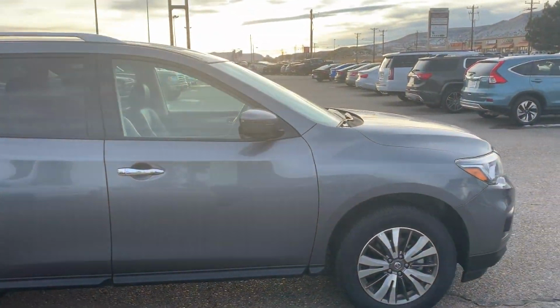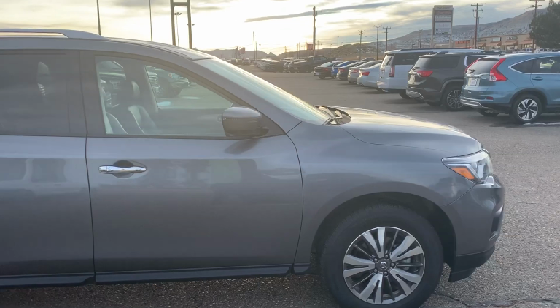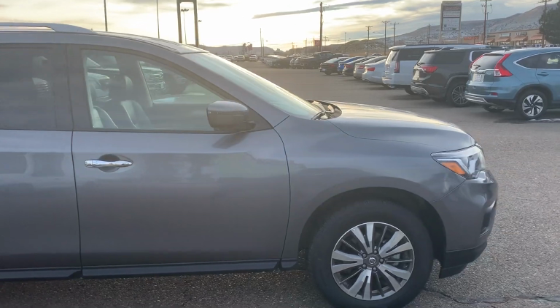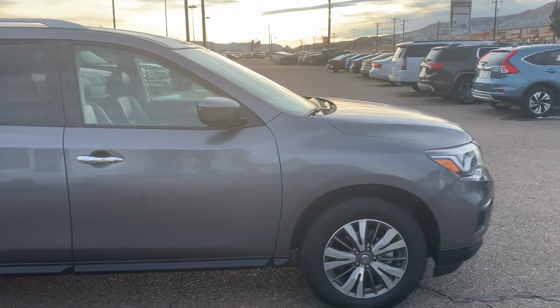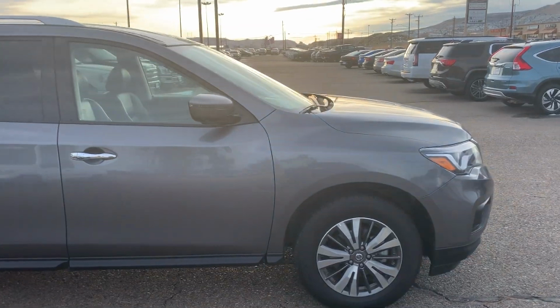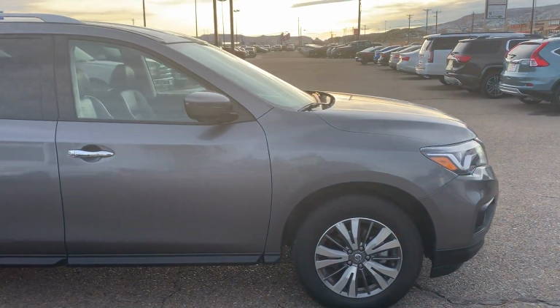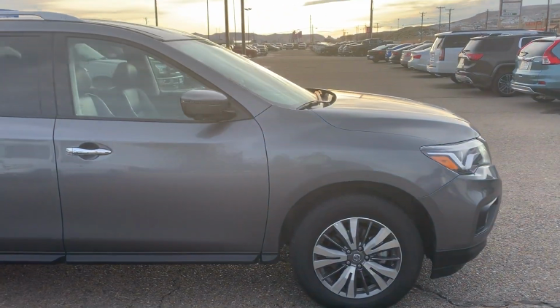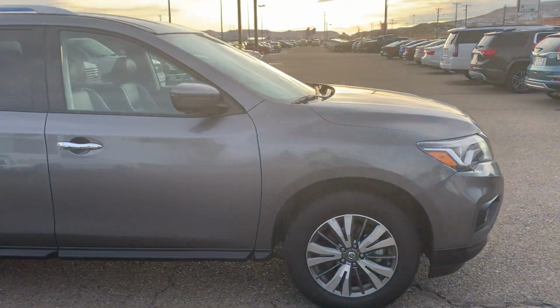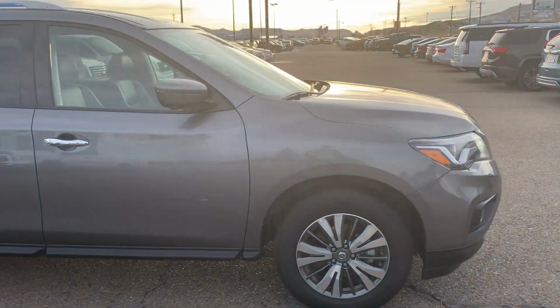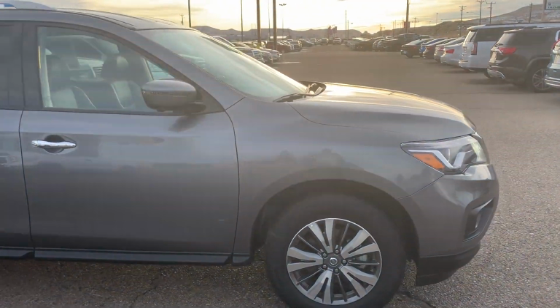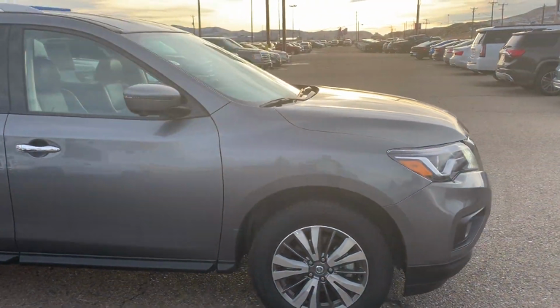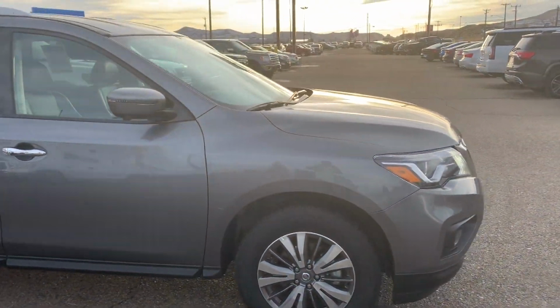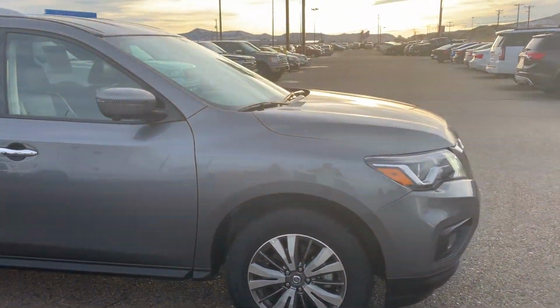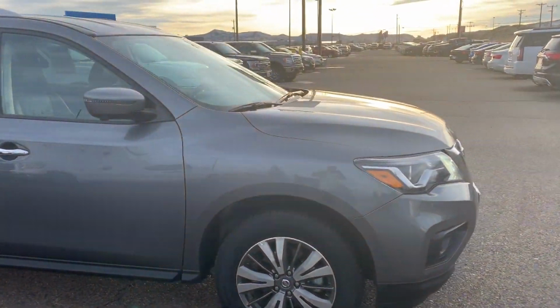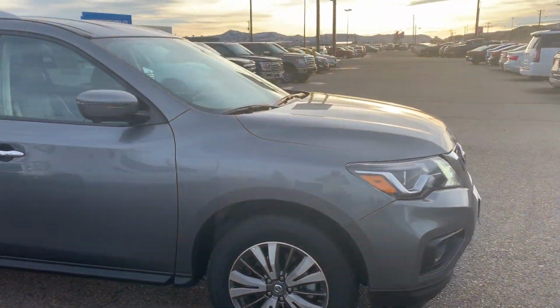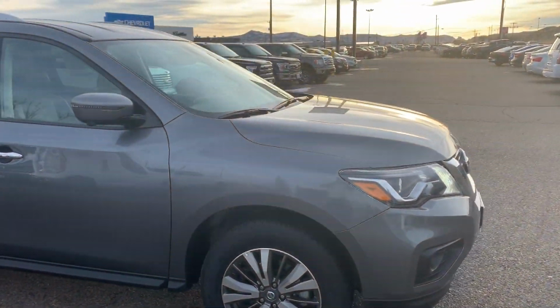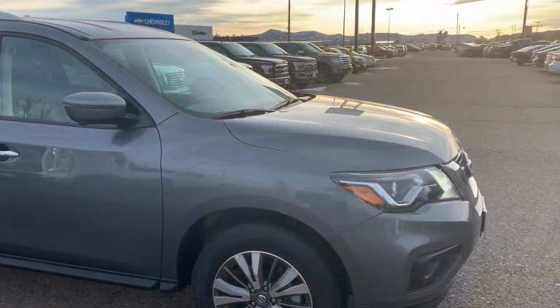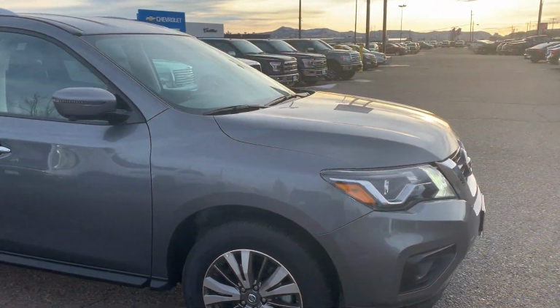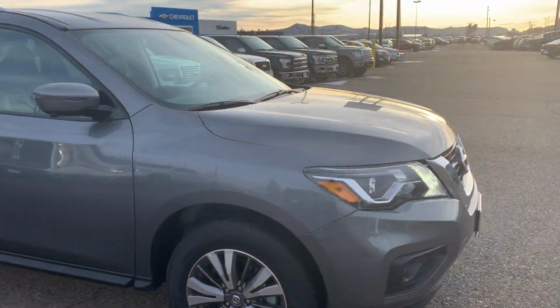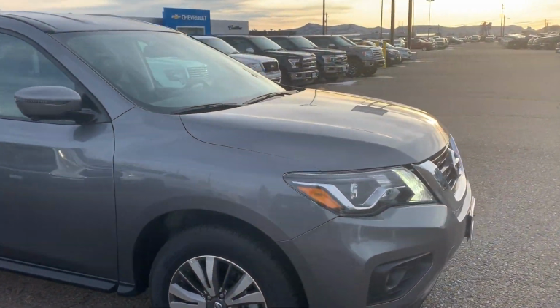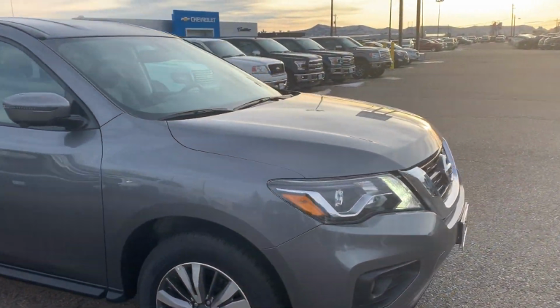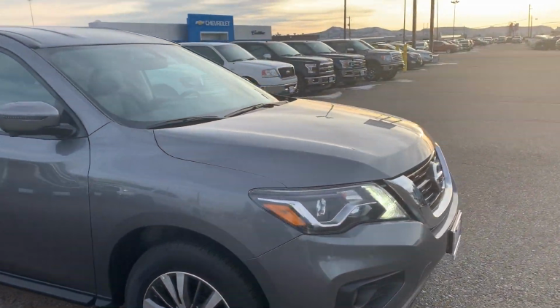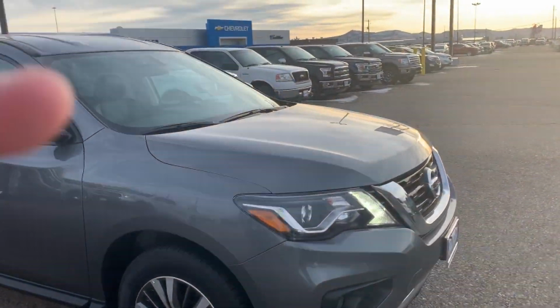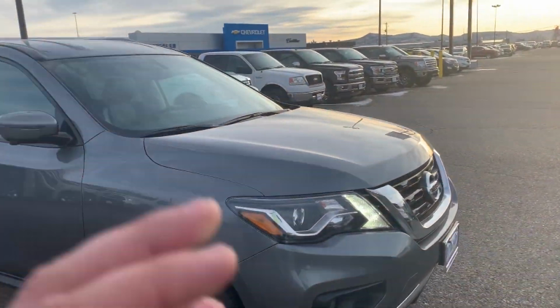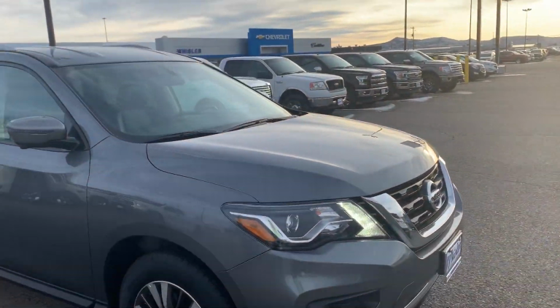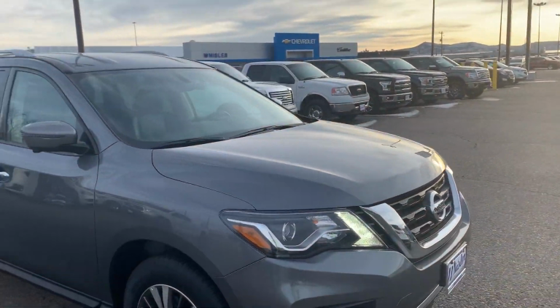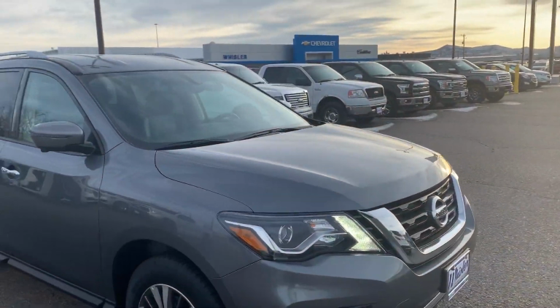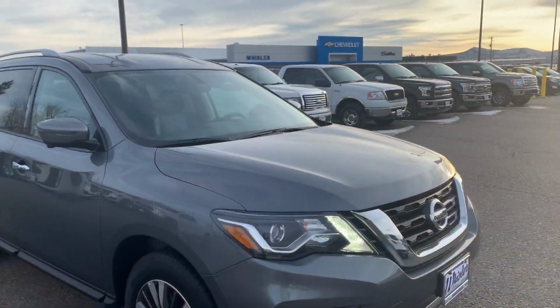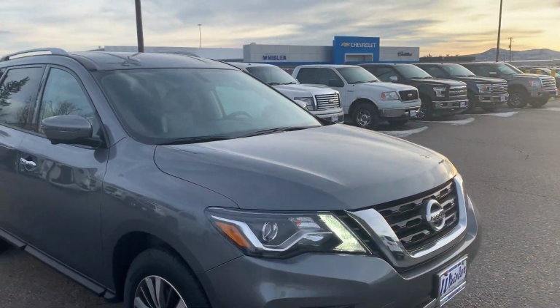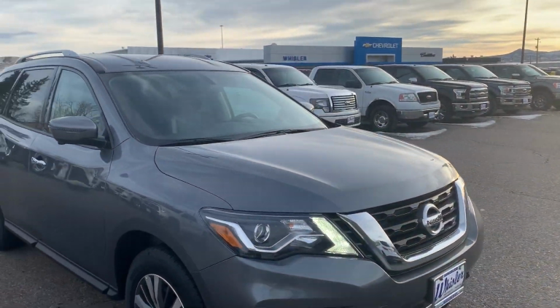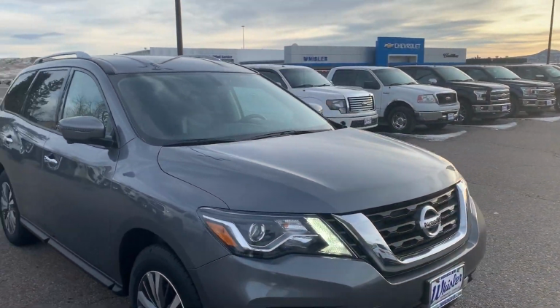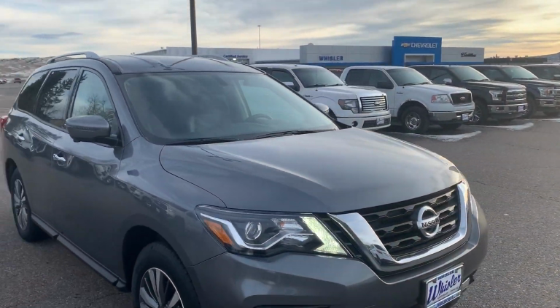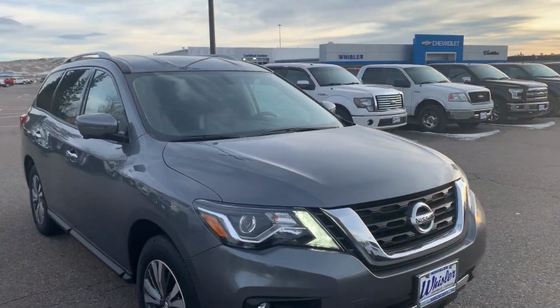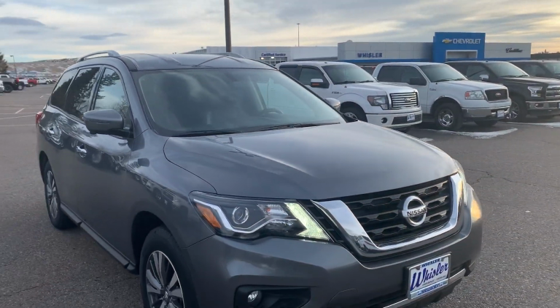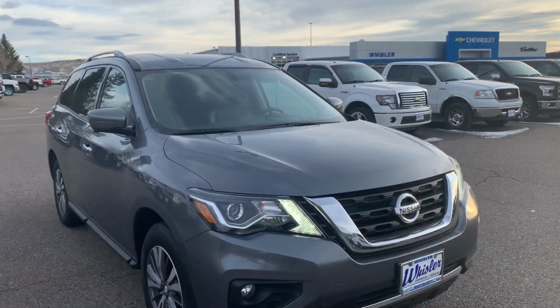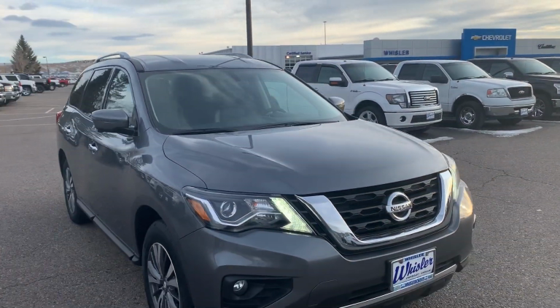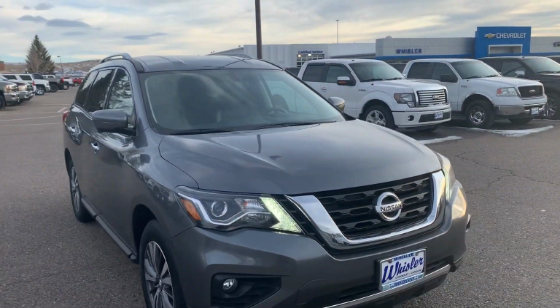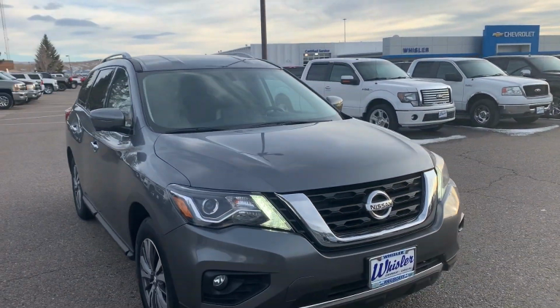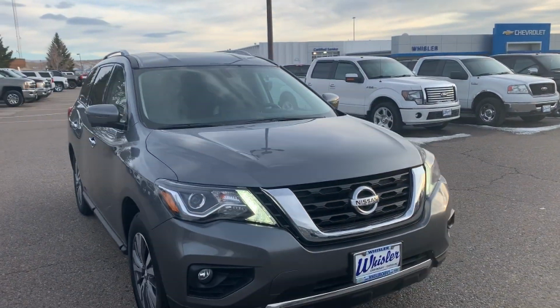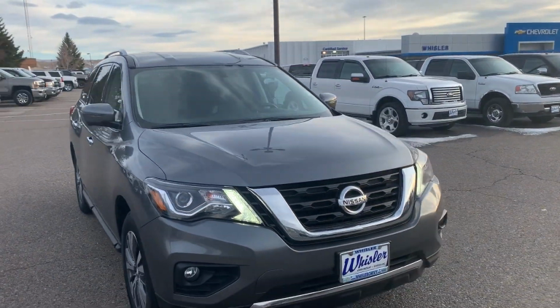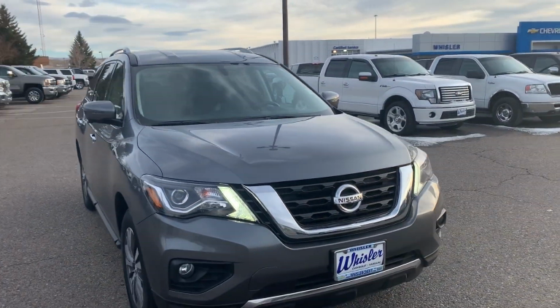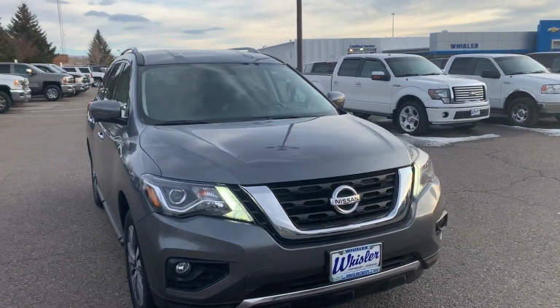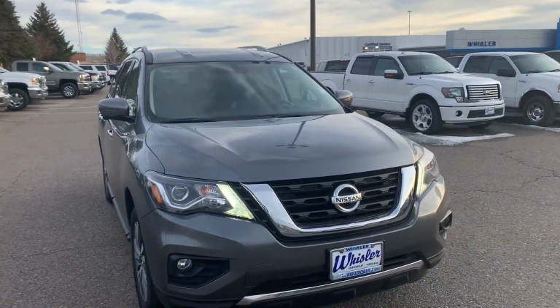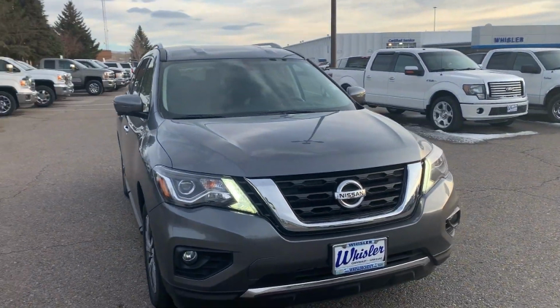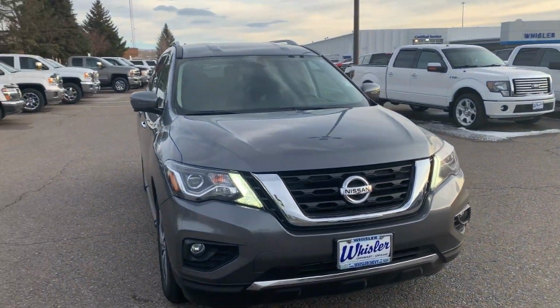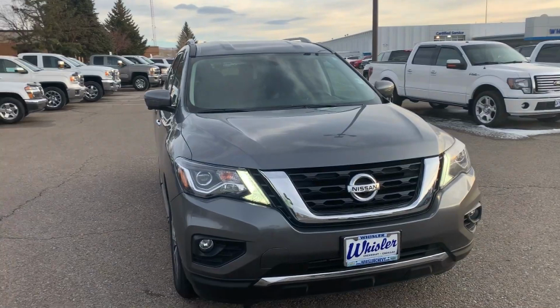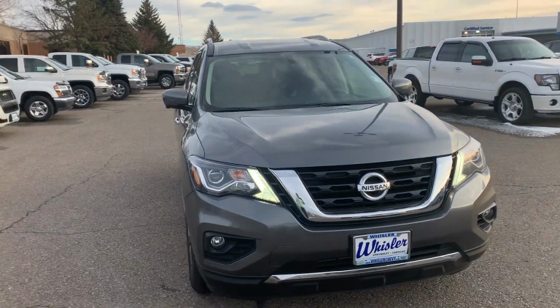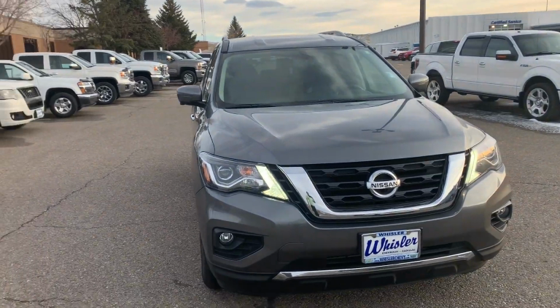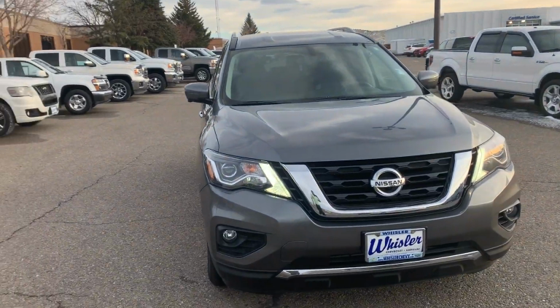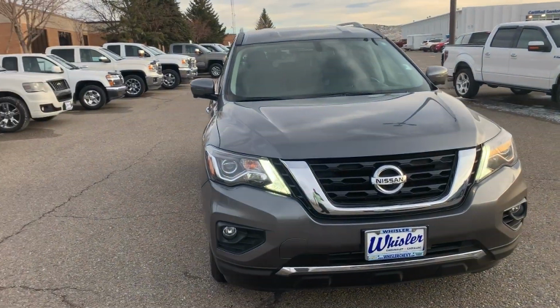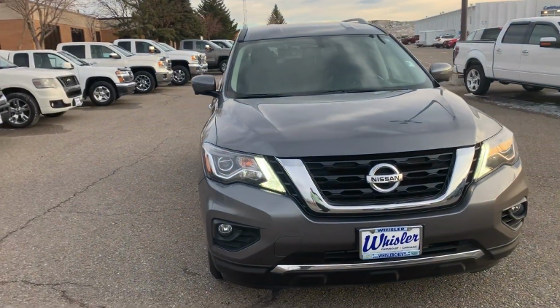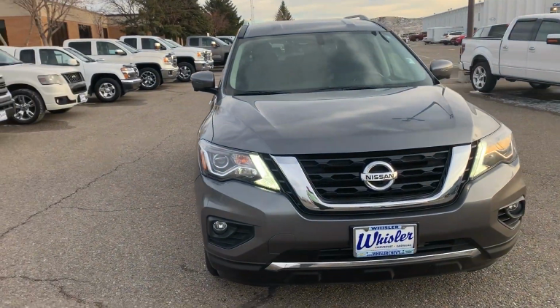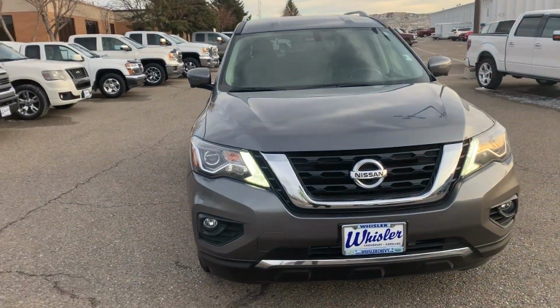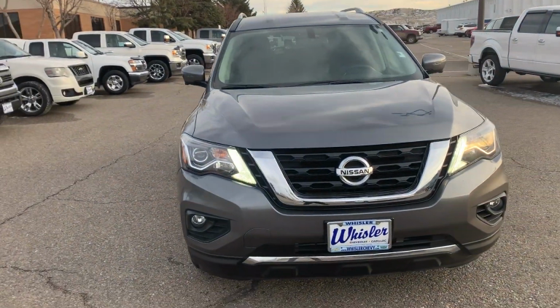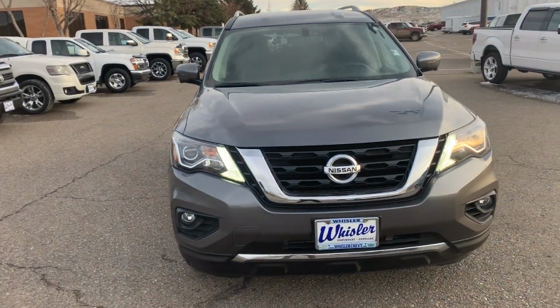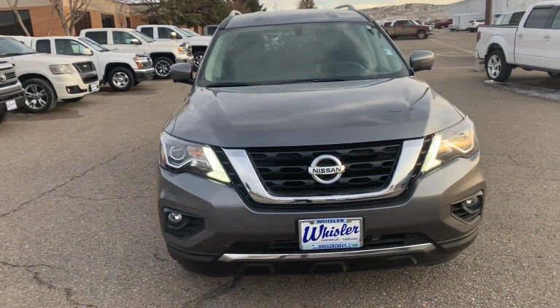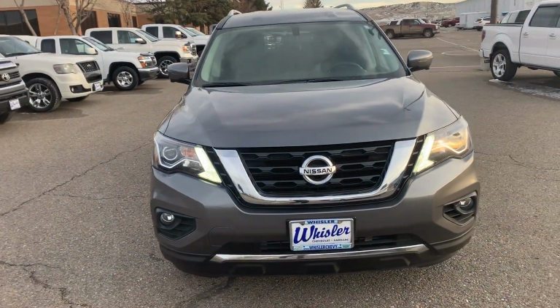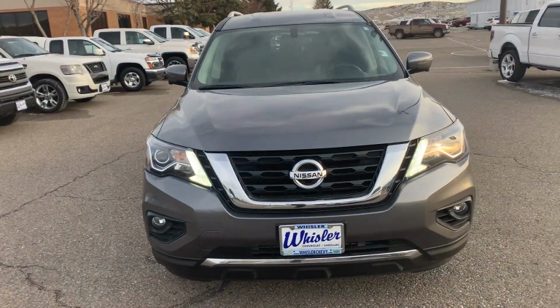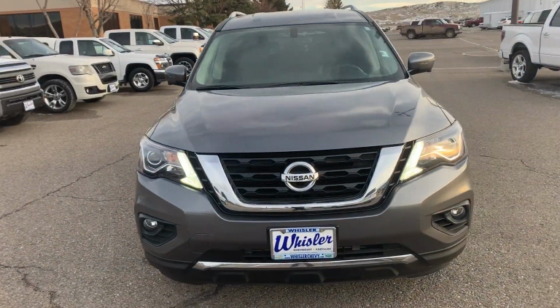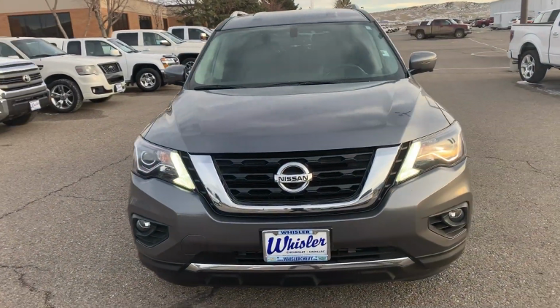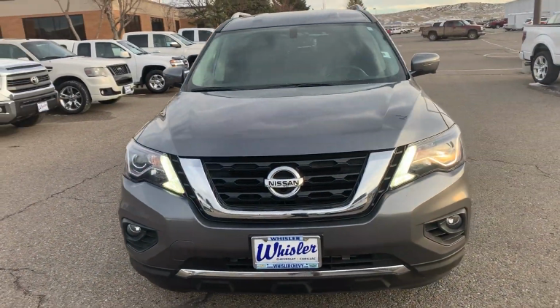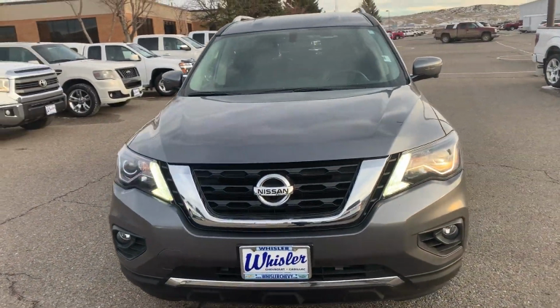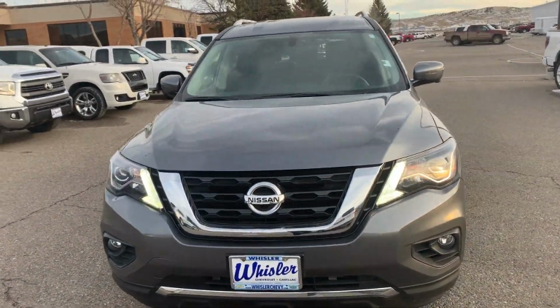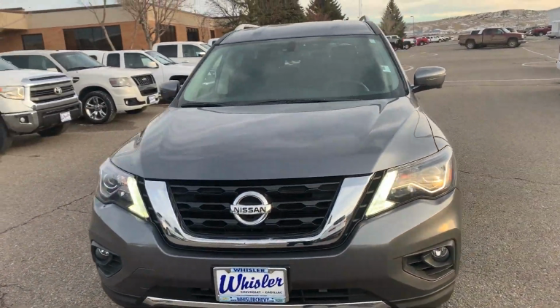No visual dings, nothing like that. Really smooth ride — I just took it around the block to drive it and it feels really smooth. It's also got your LED lights.